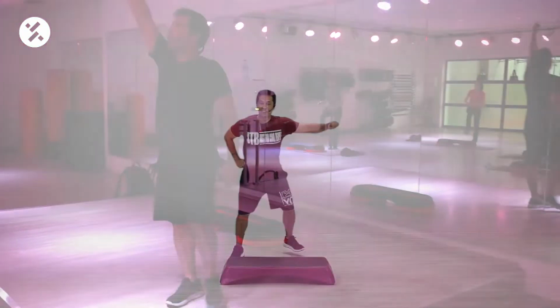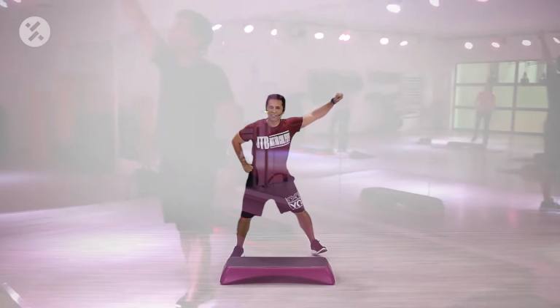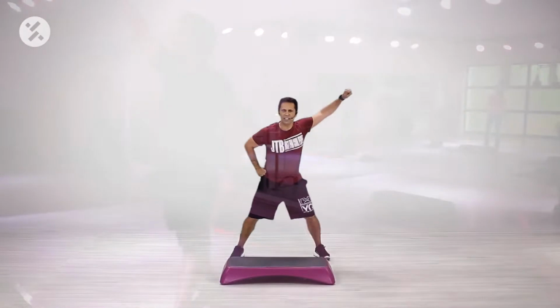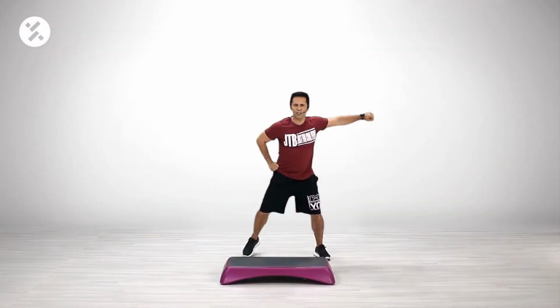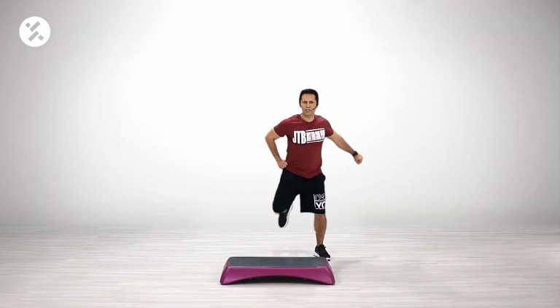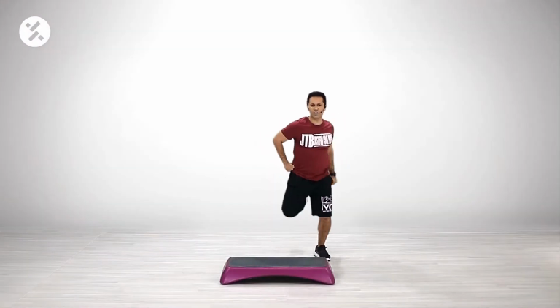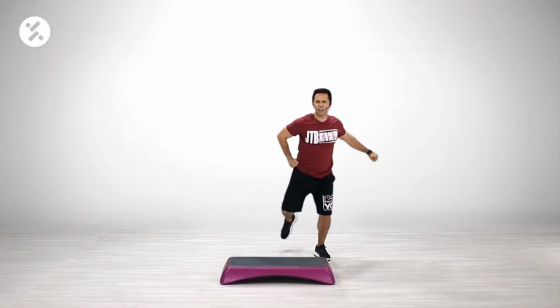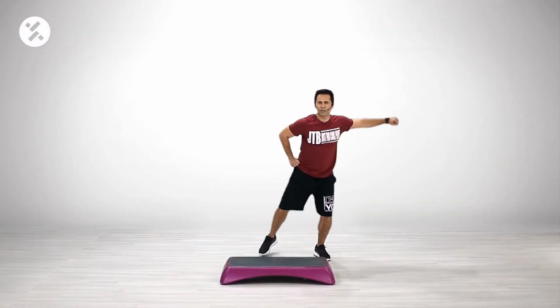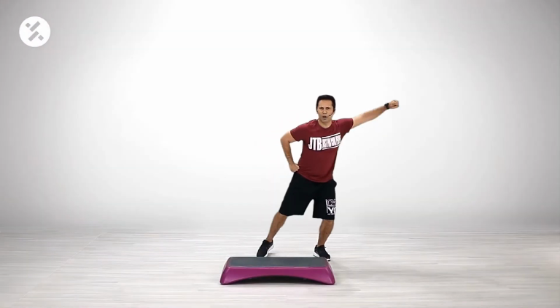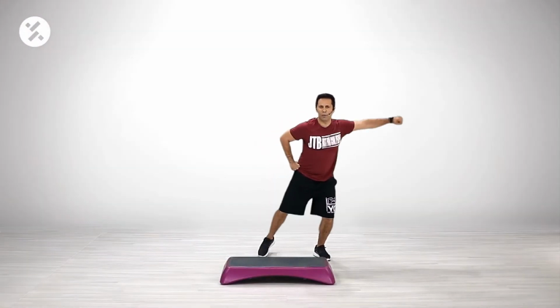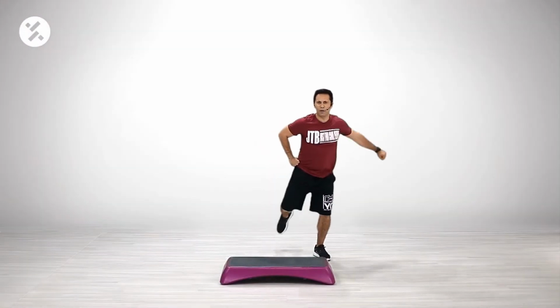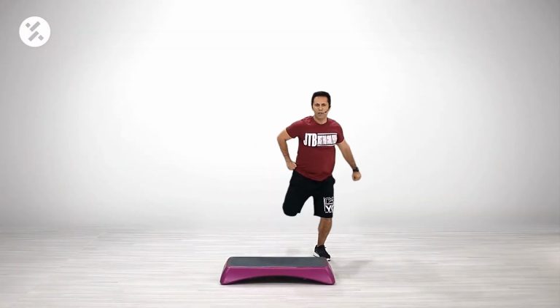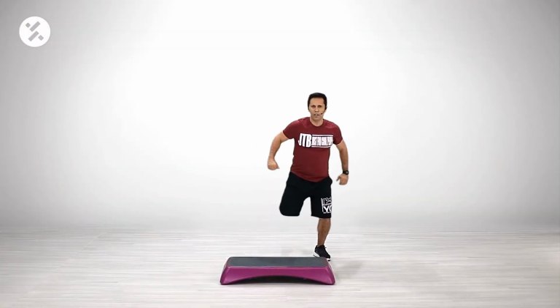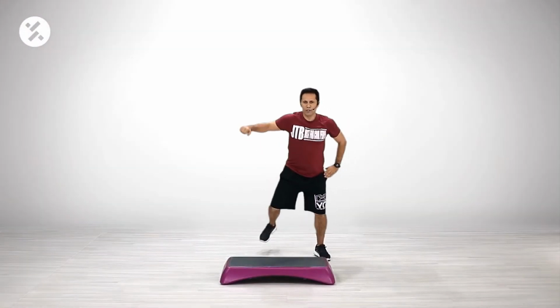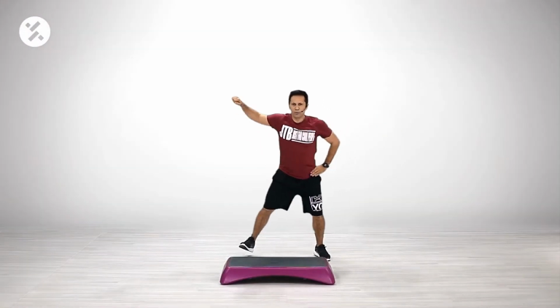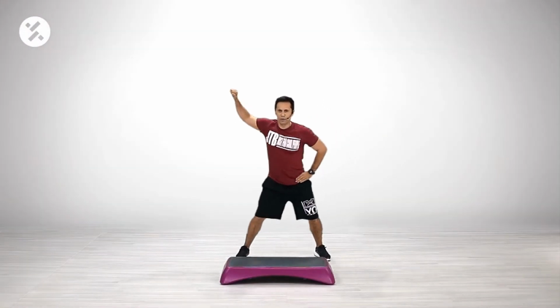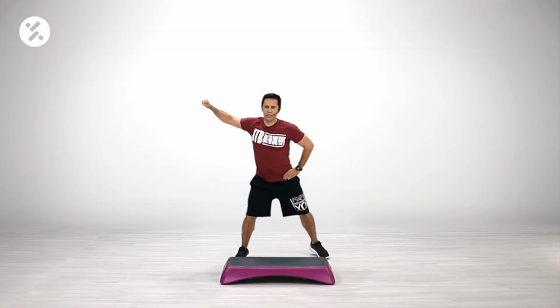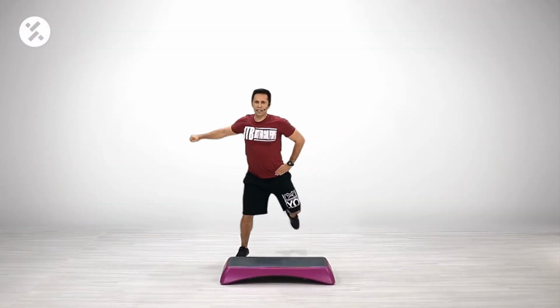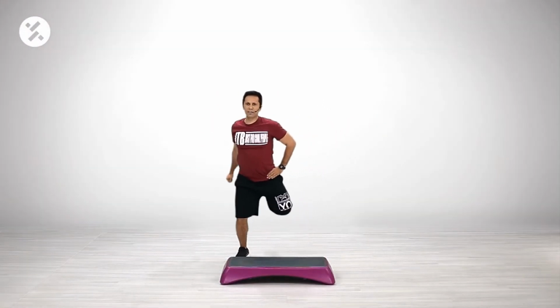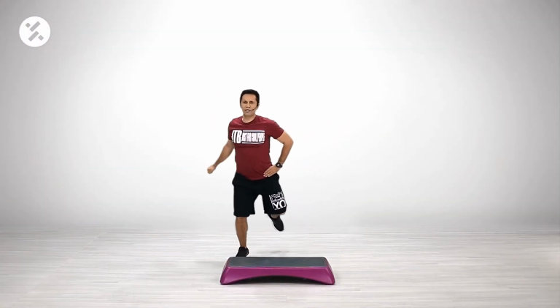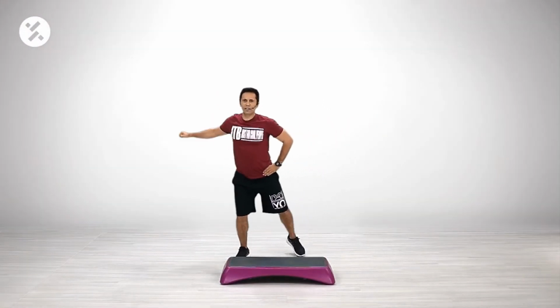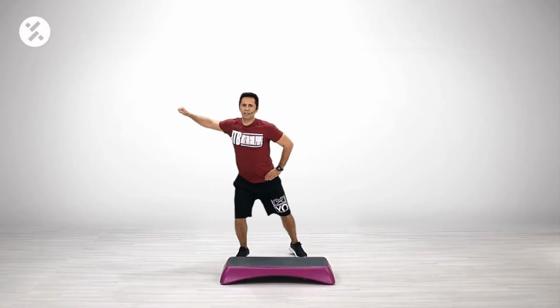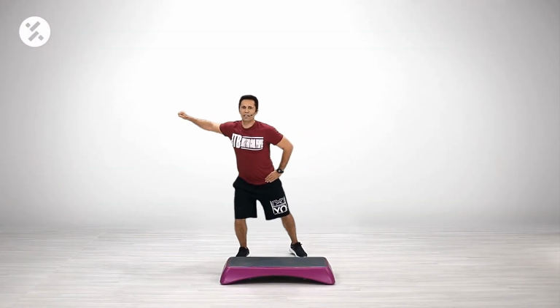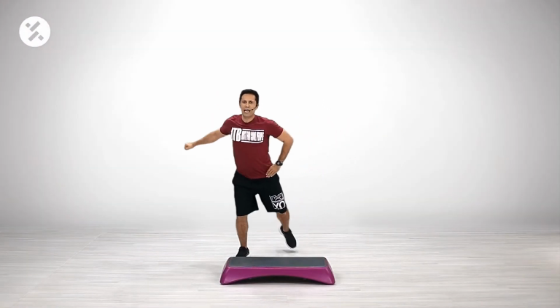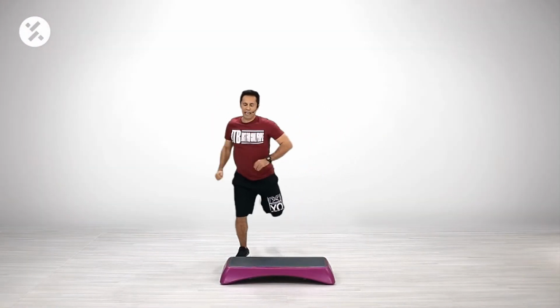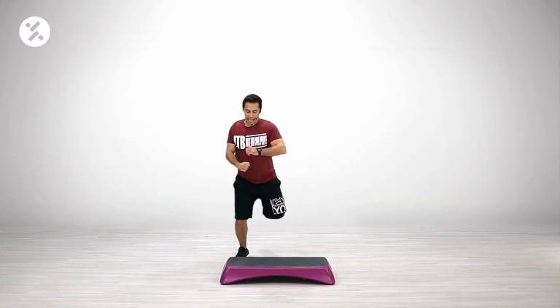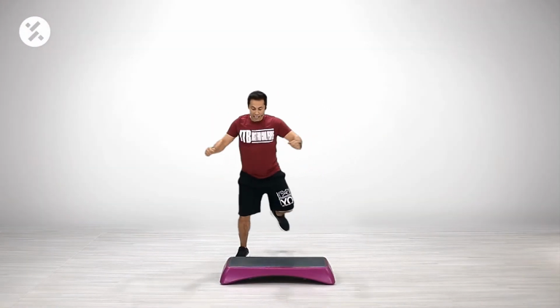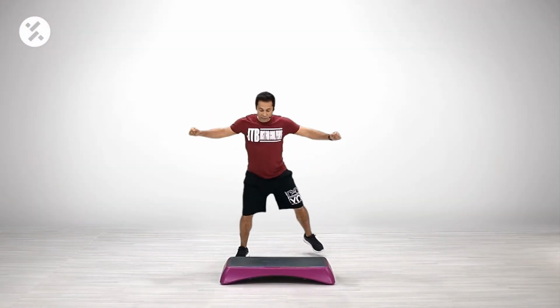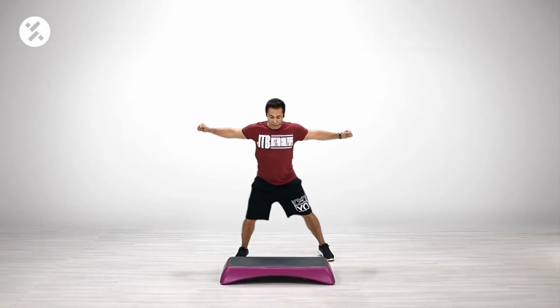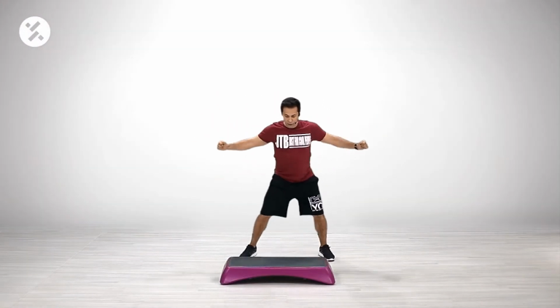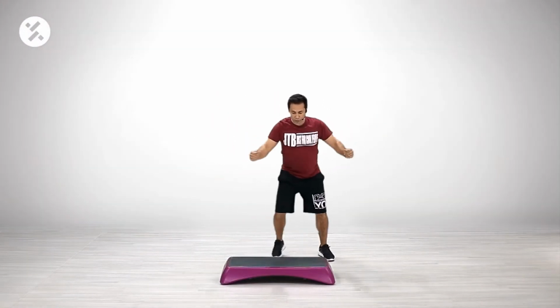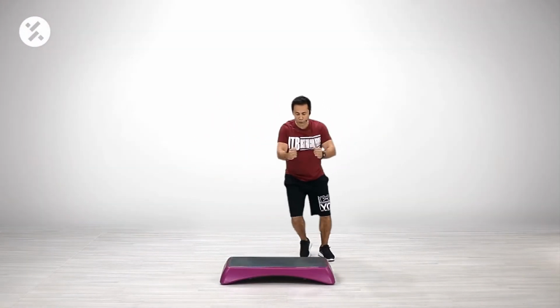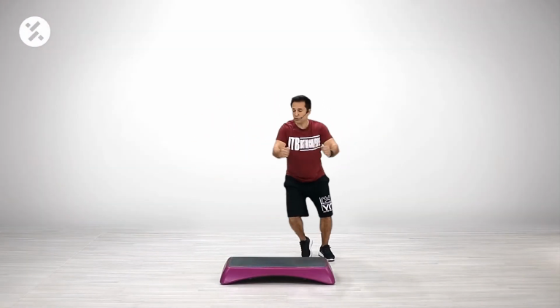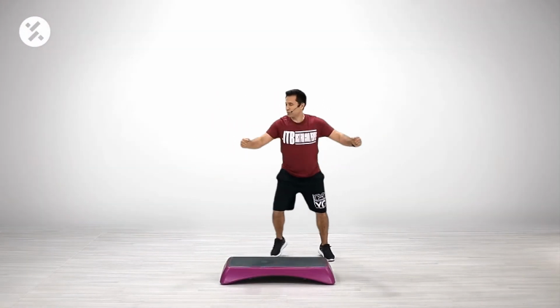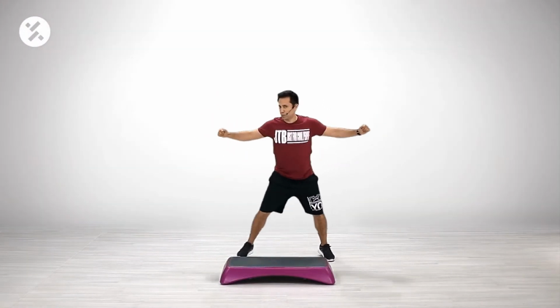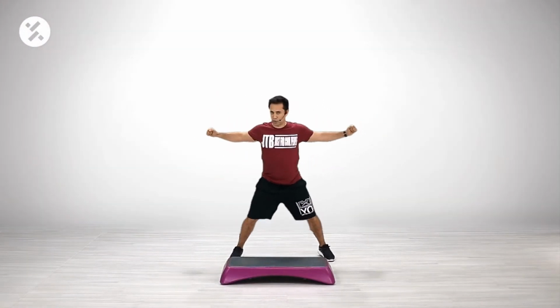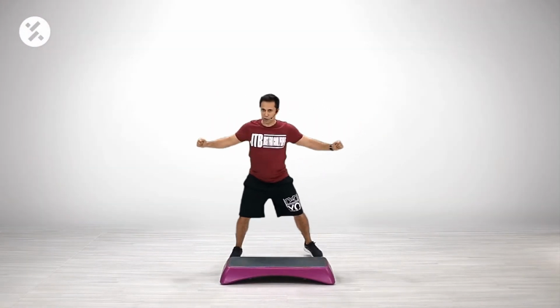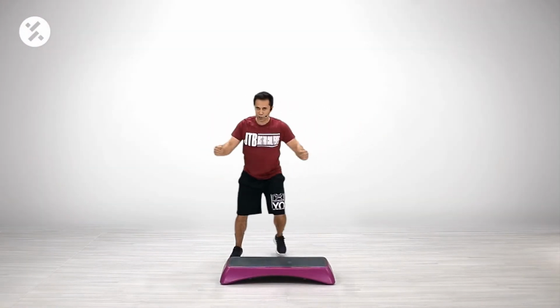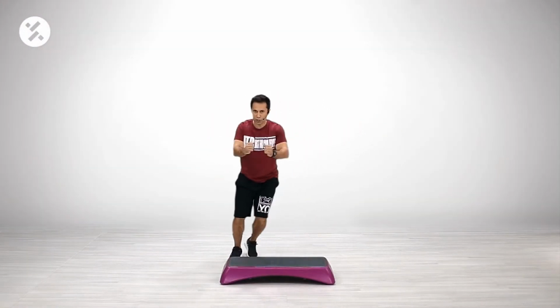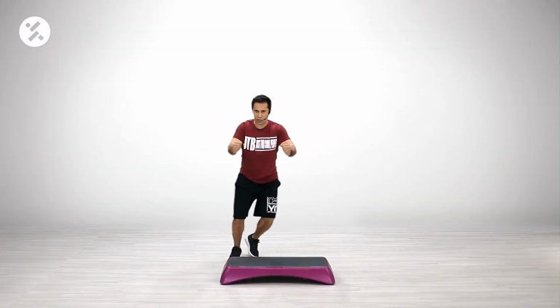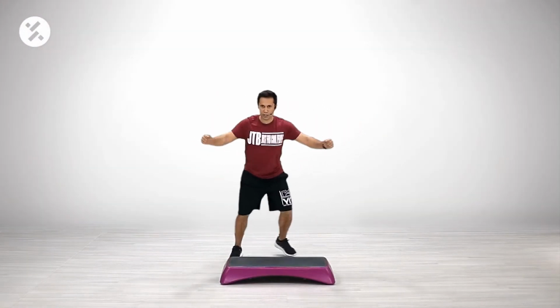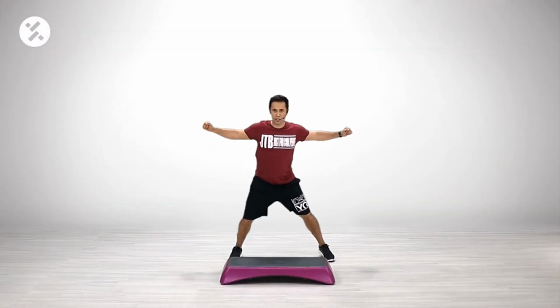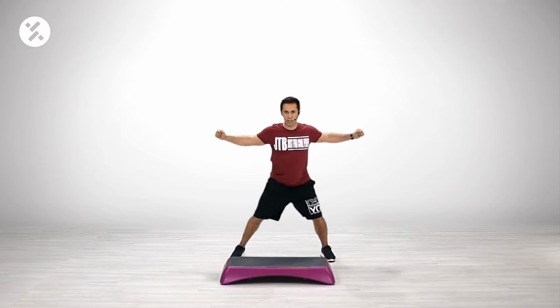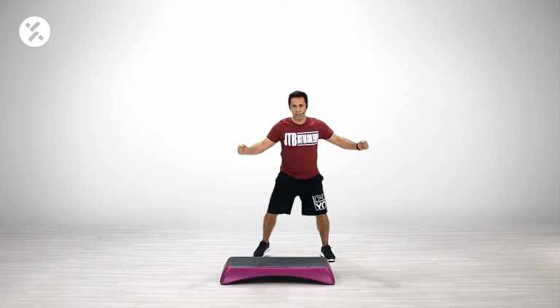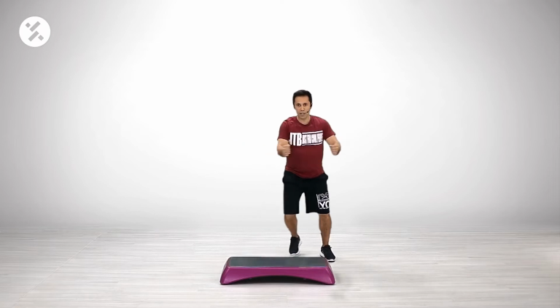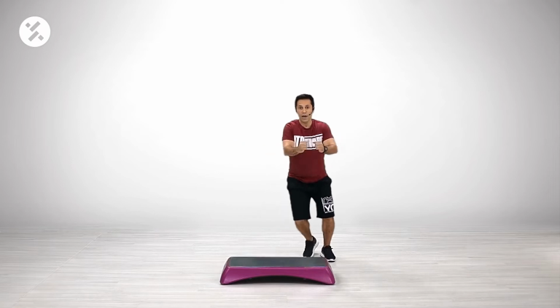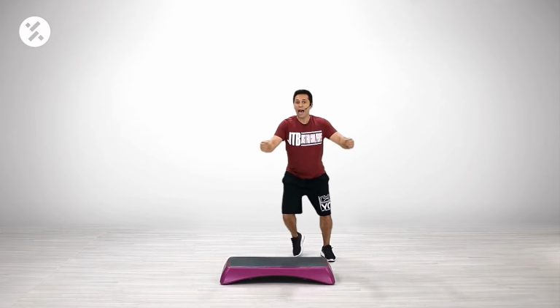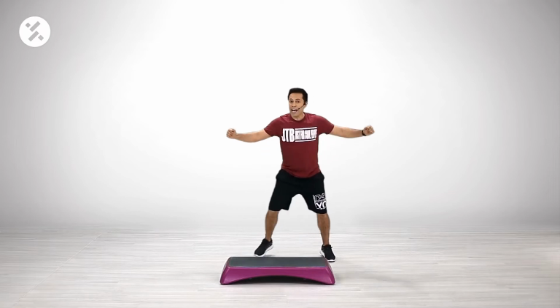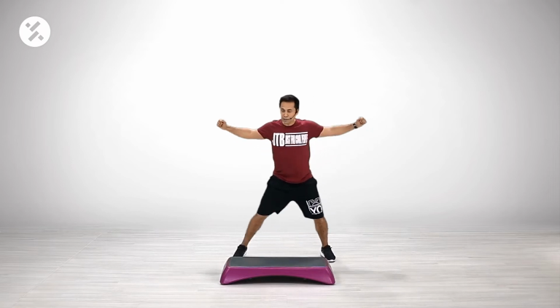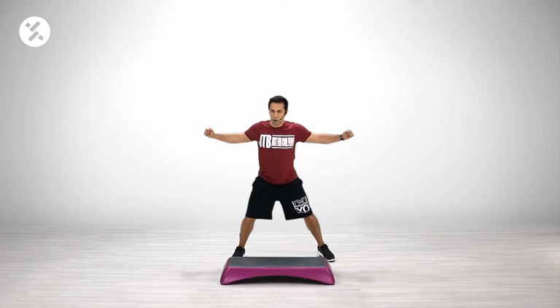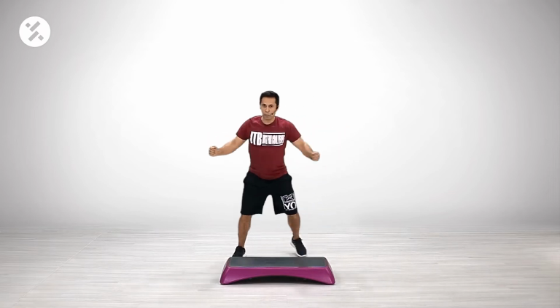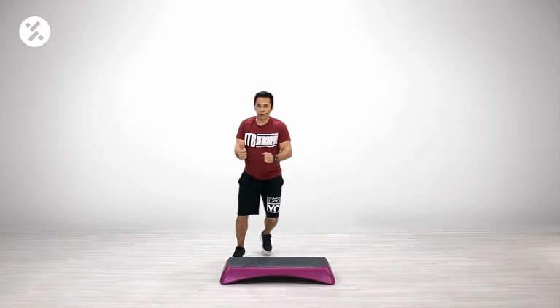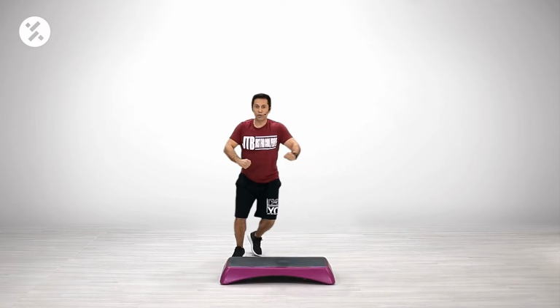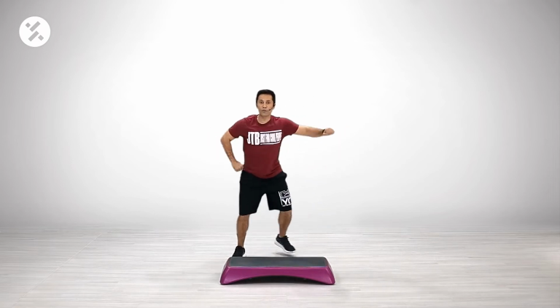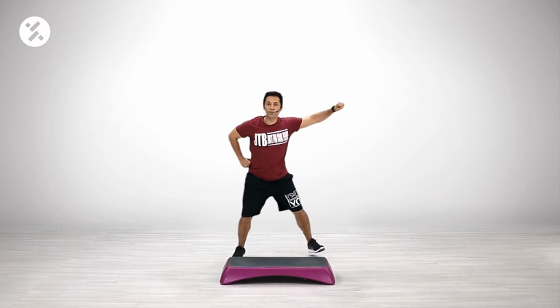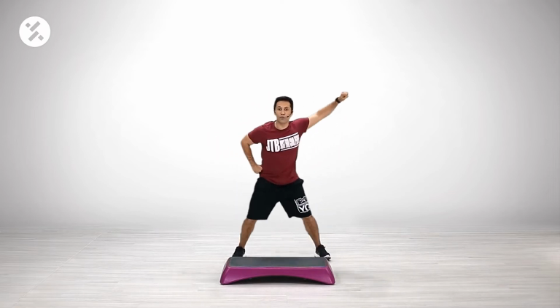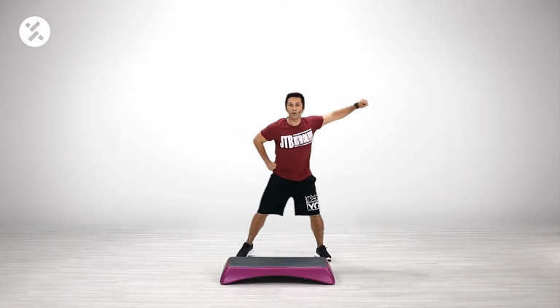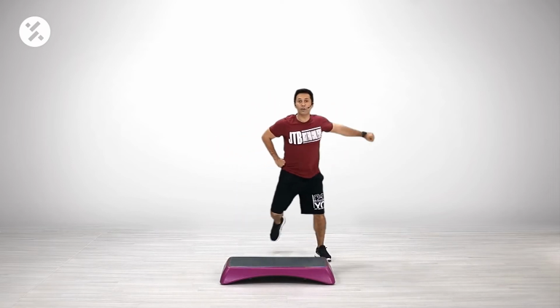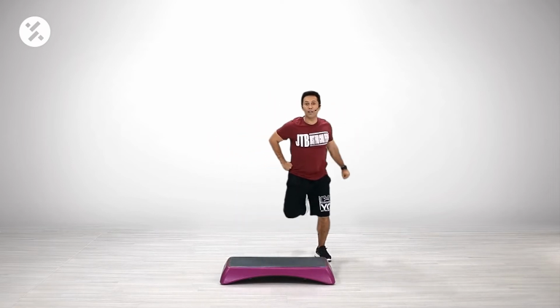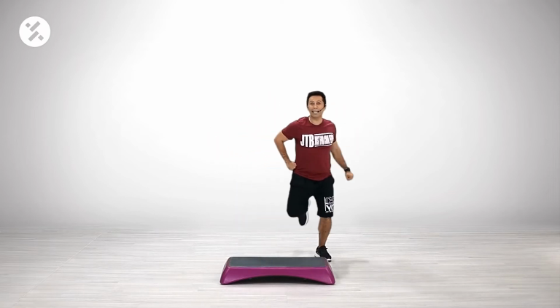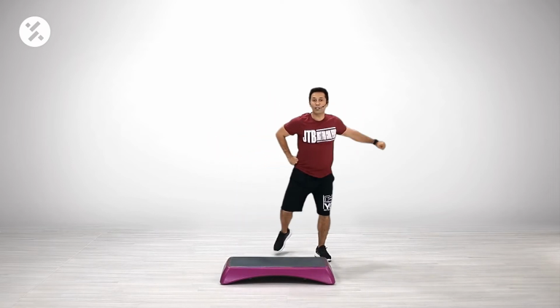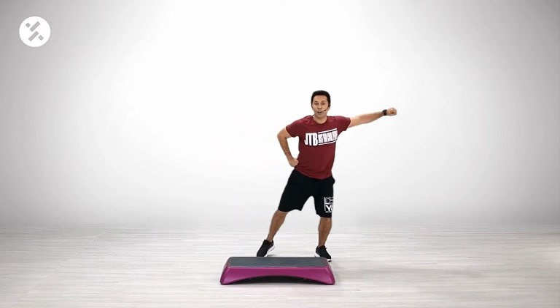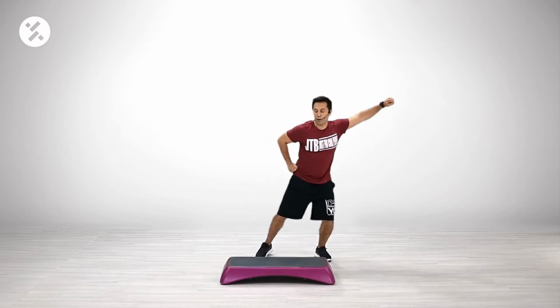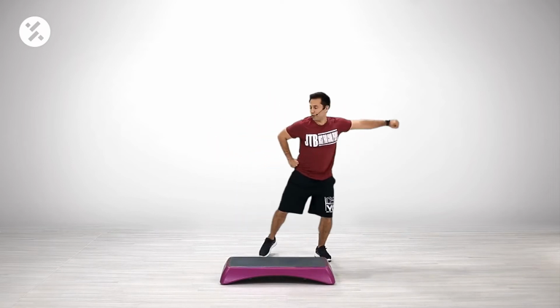Single, single, double. You know that? Single for the step touch, and double for the leg curl.